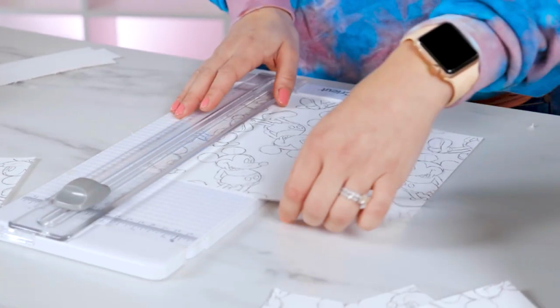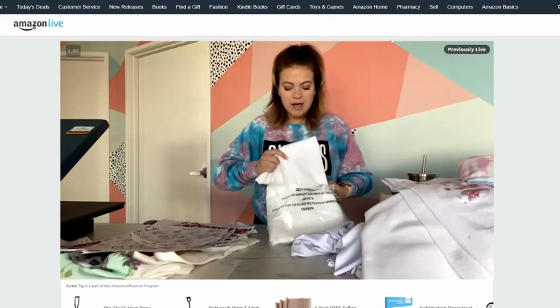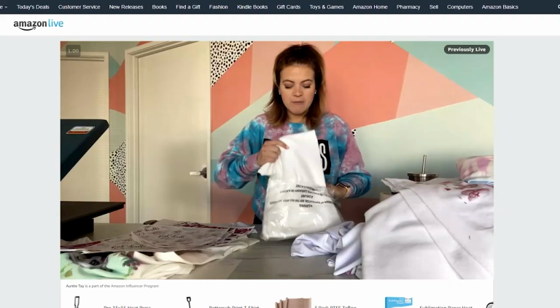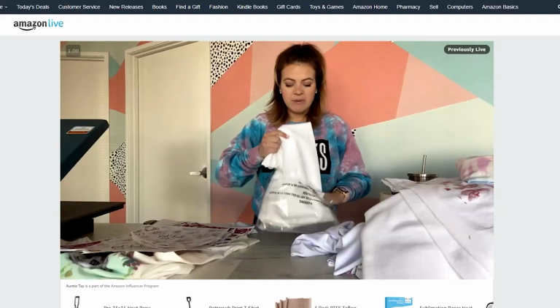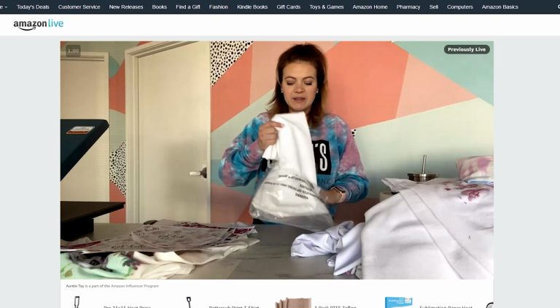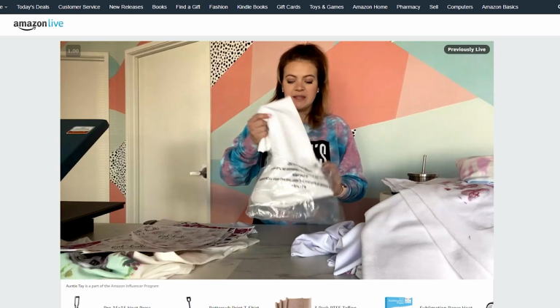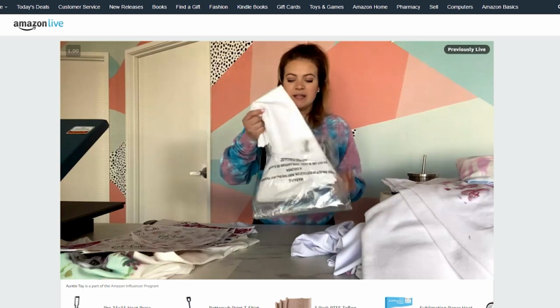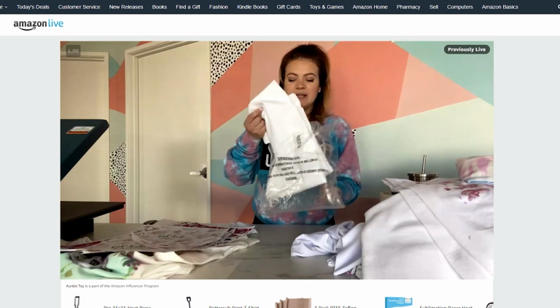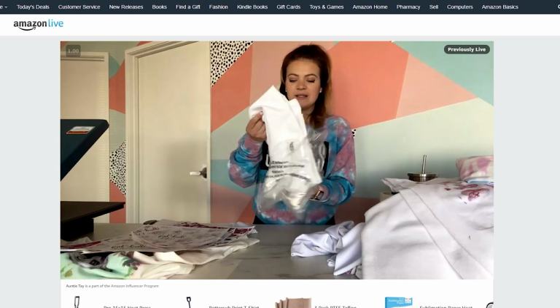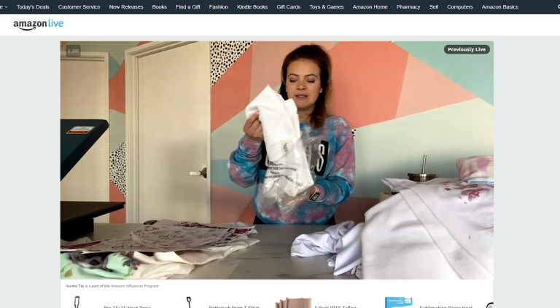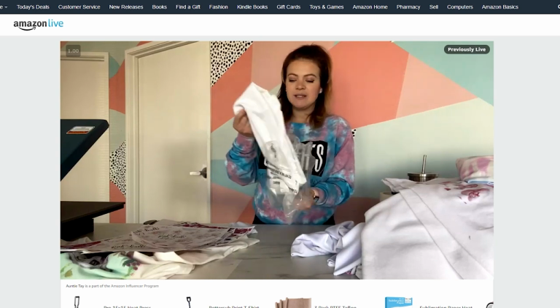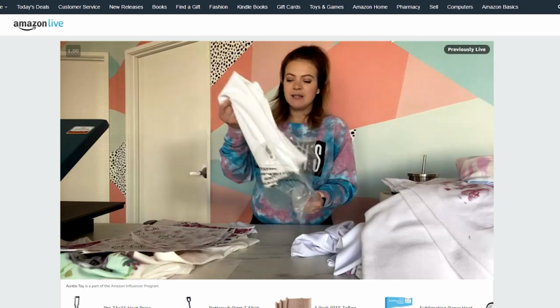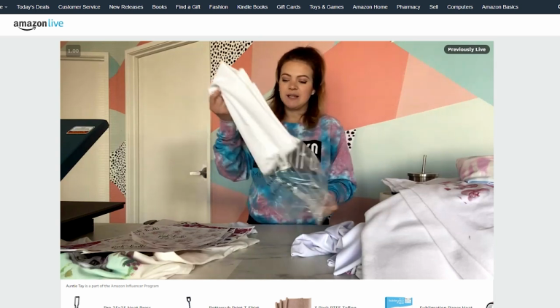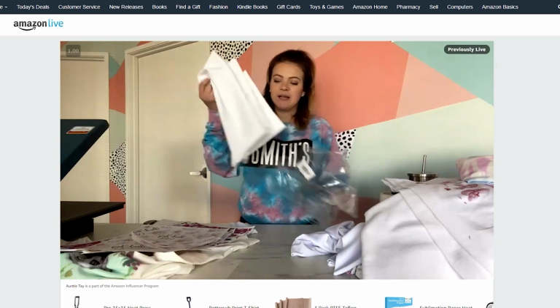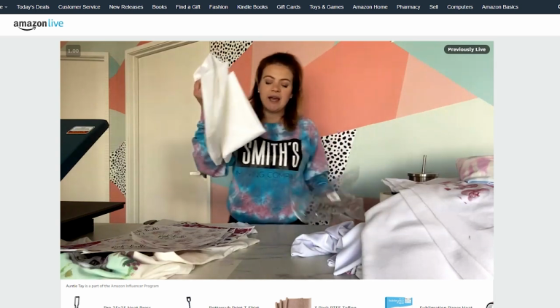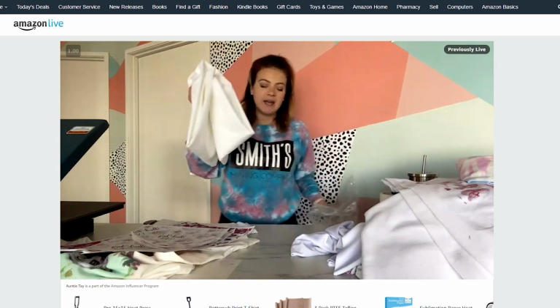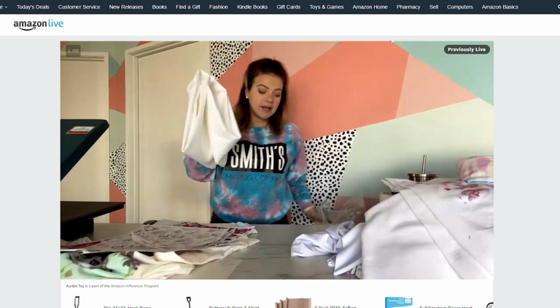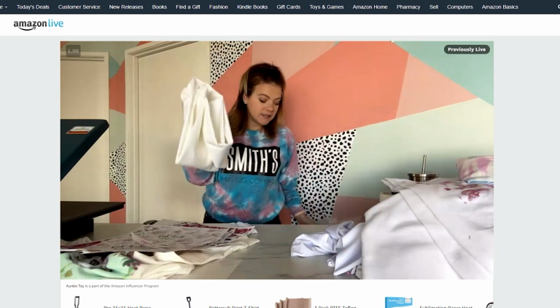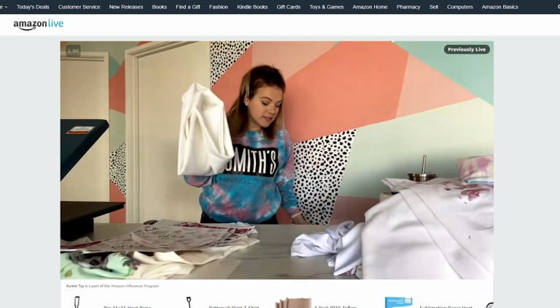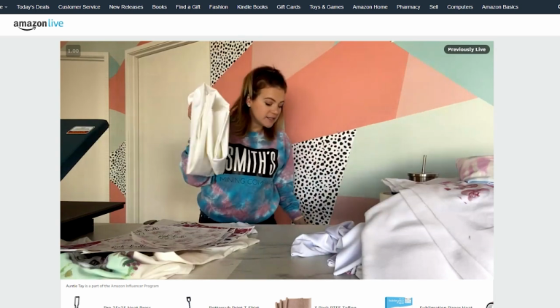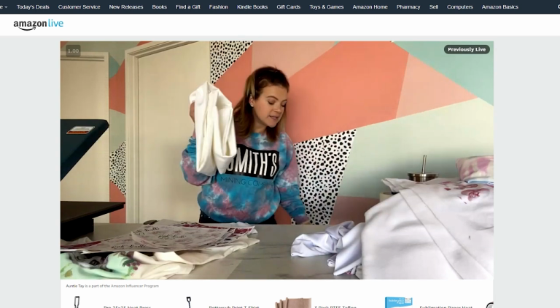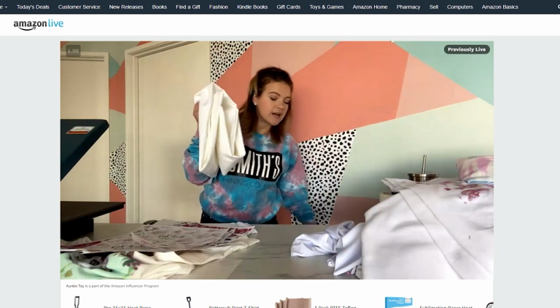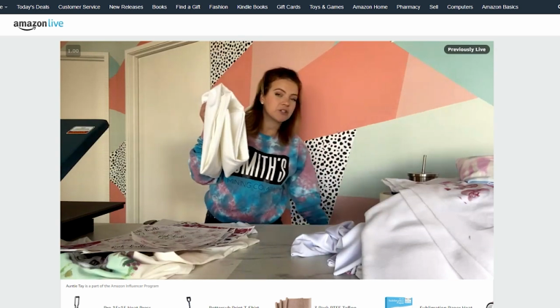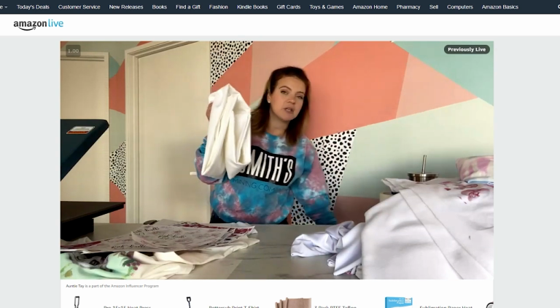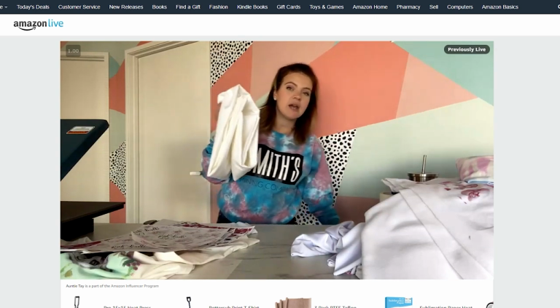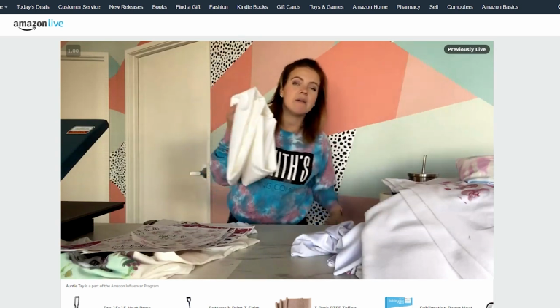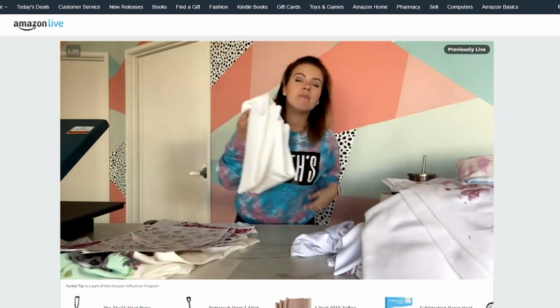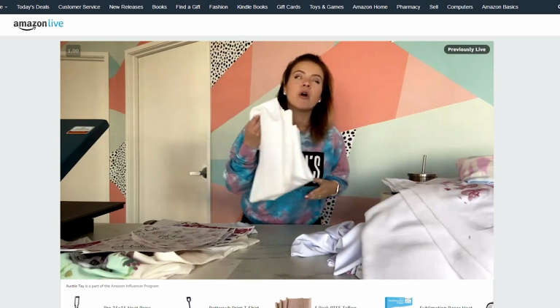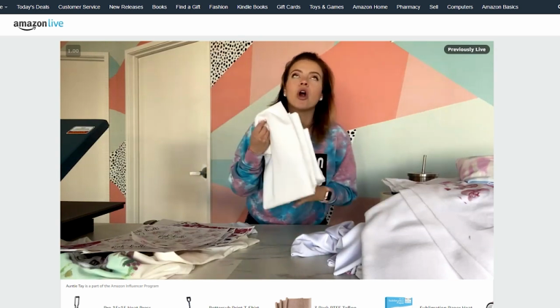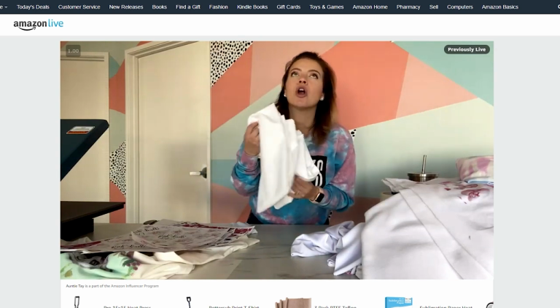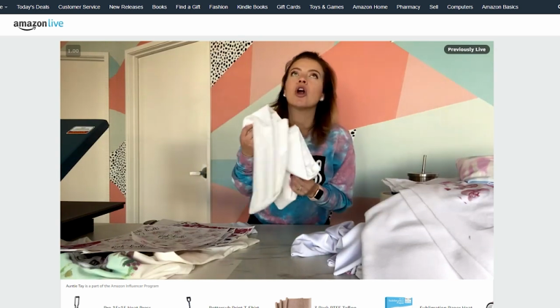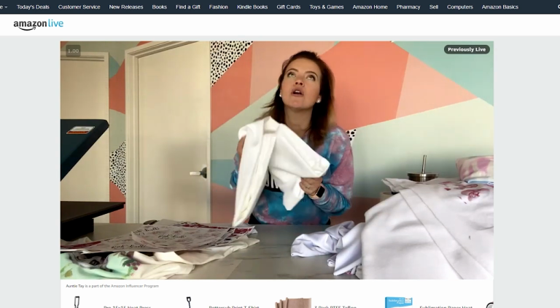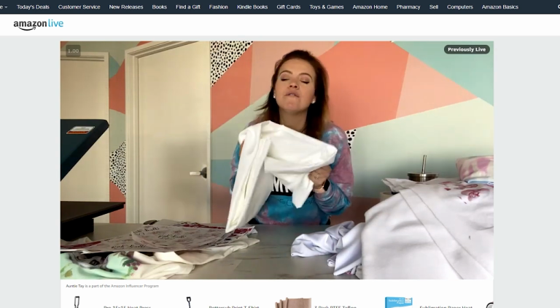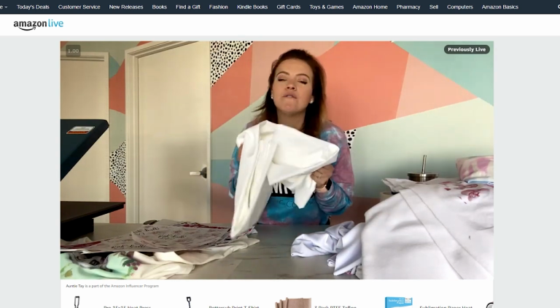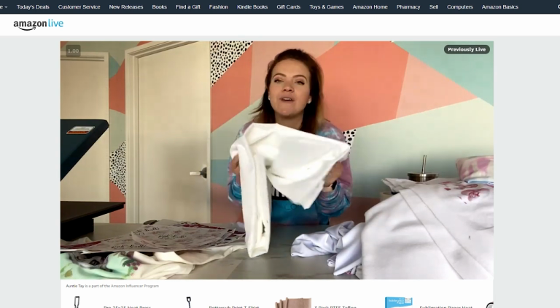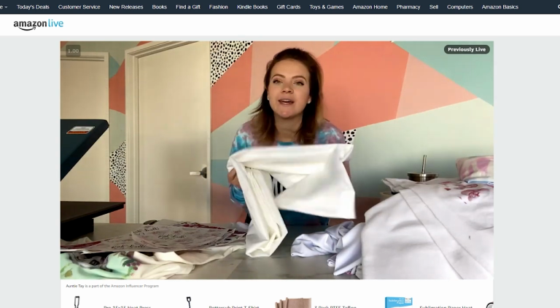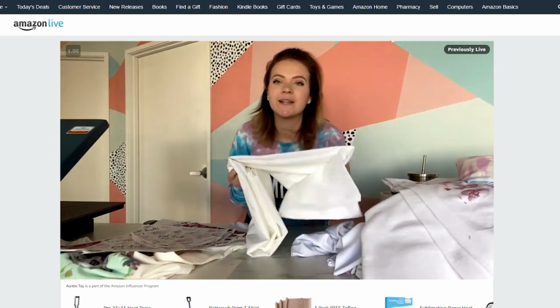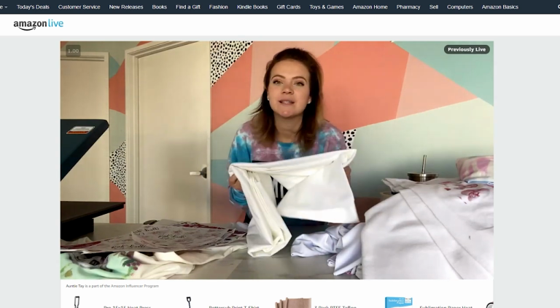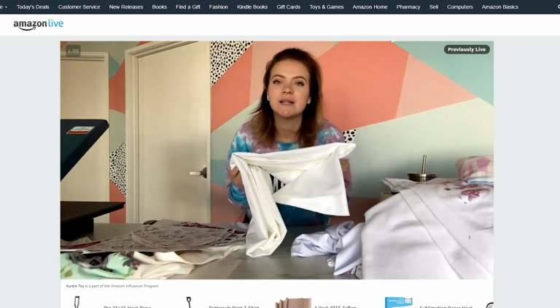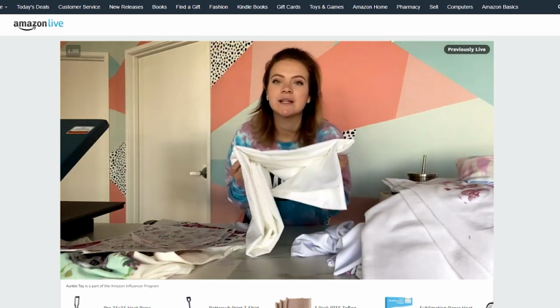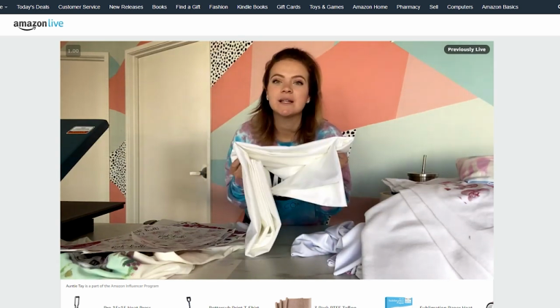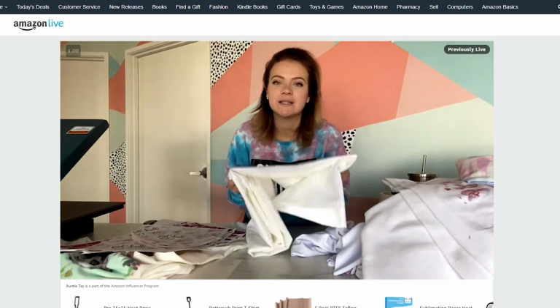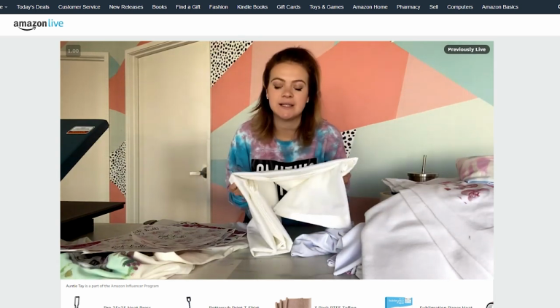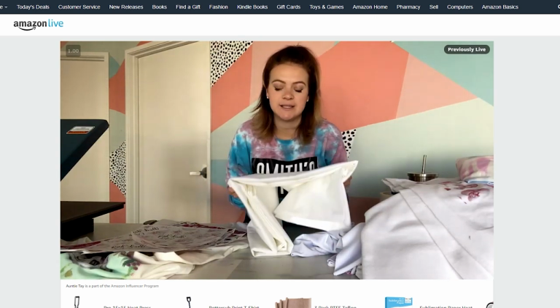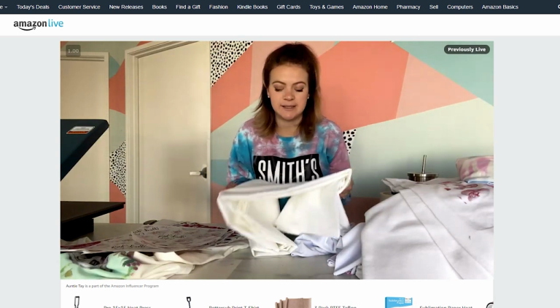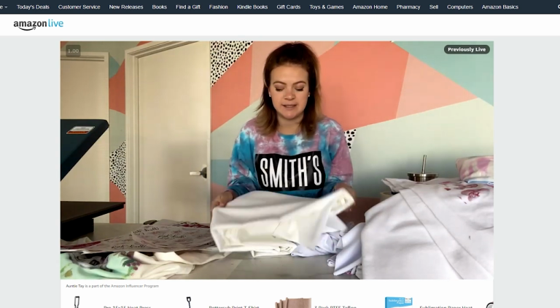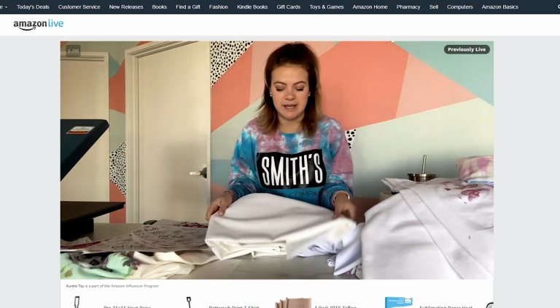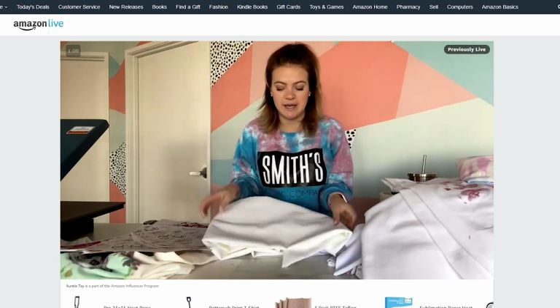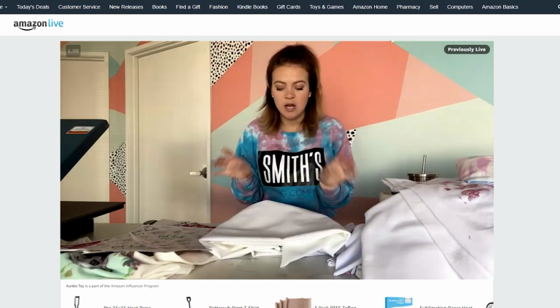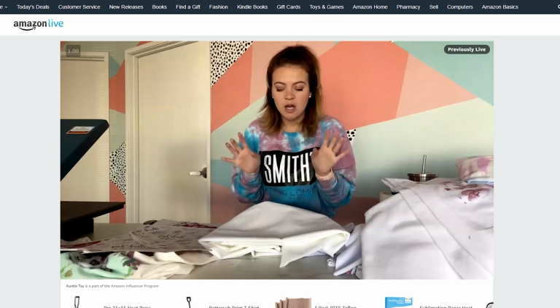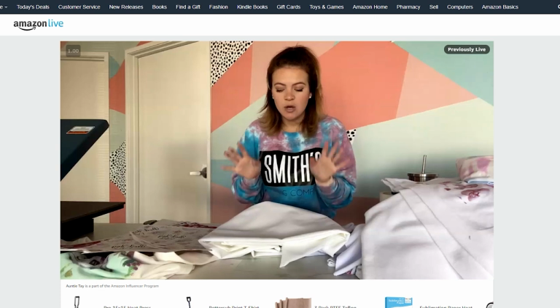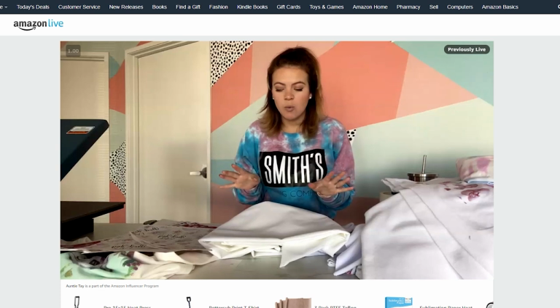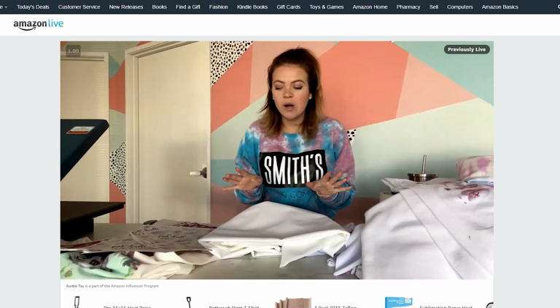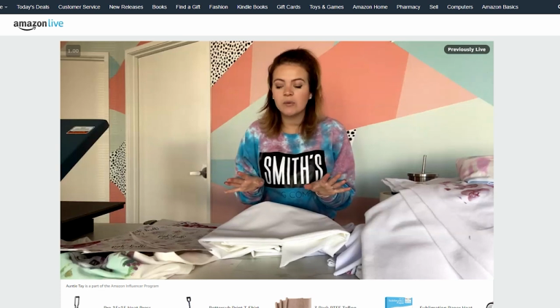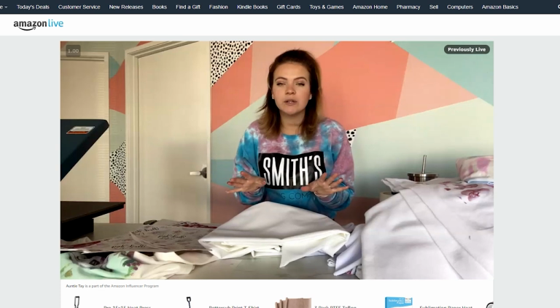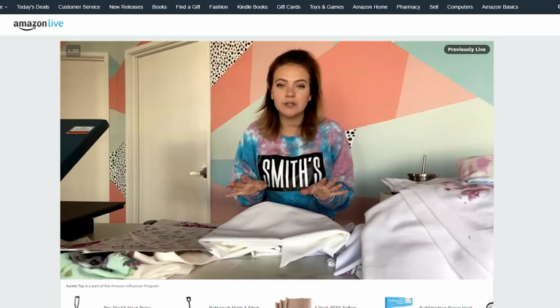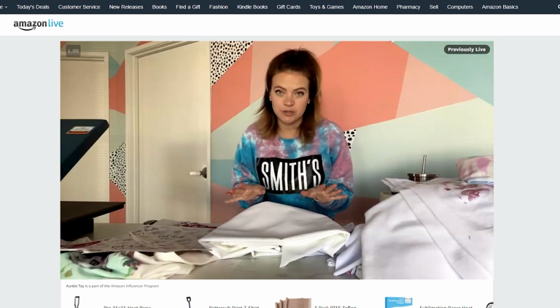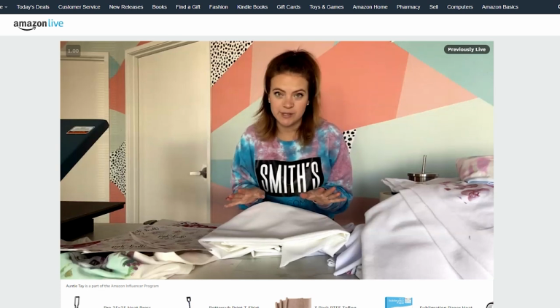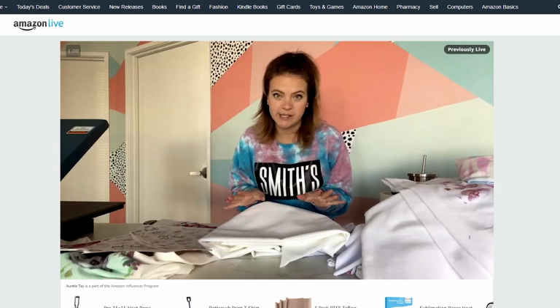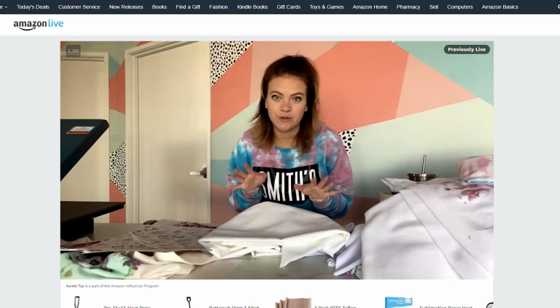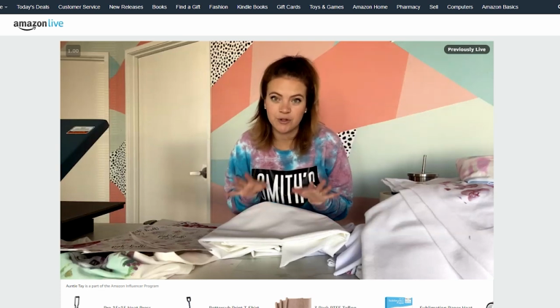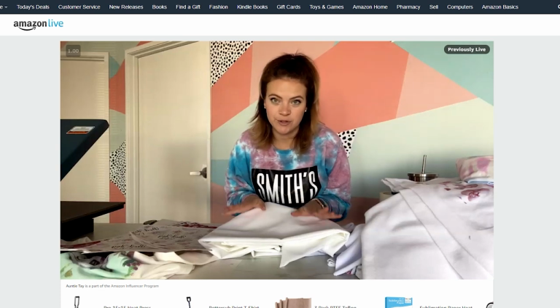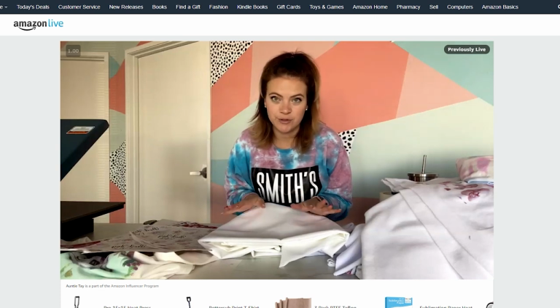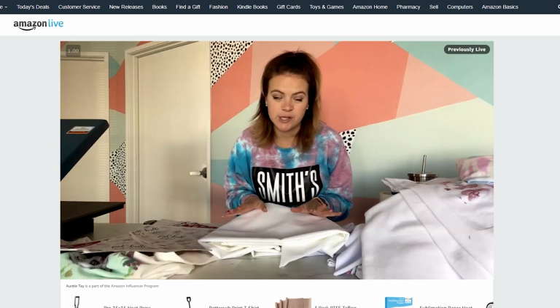Find 100% polyester fabric. I did a live on Amazon talking about fun ways to find fabric at an amazing price.